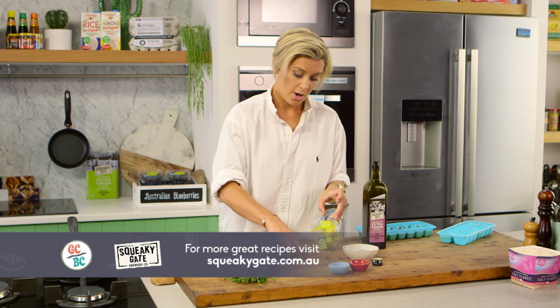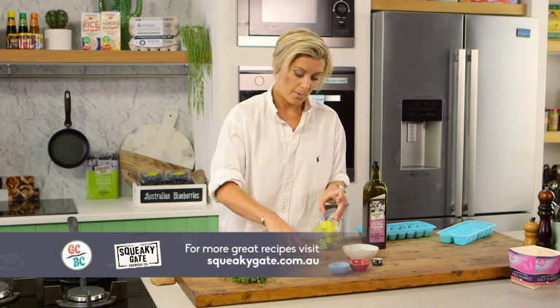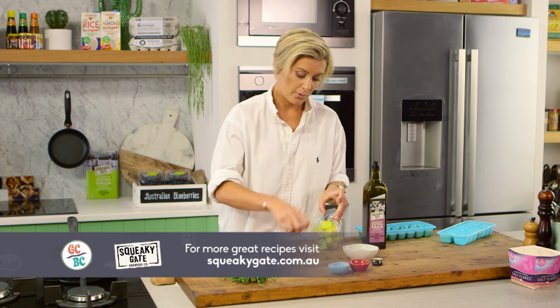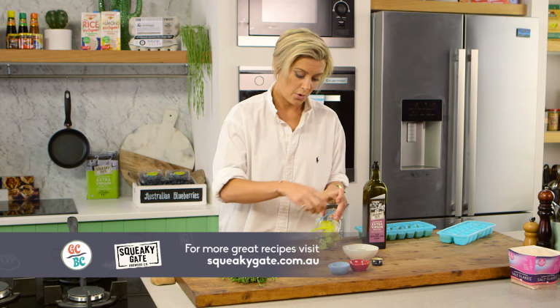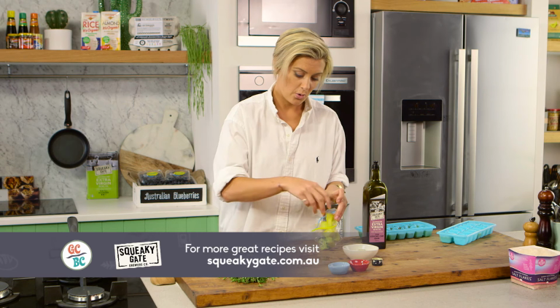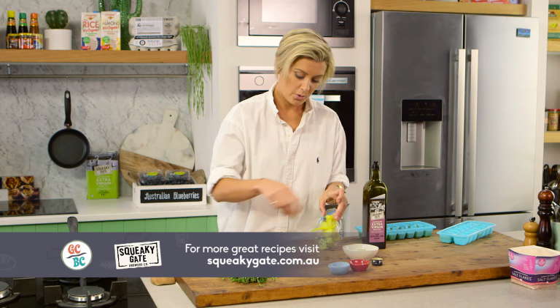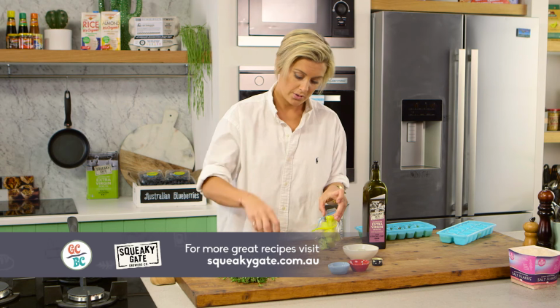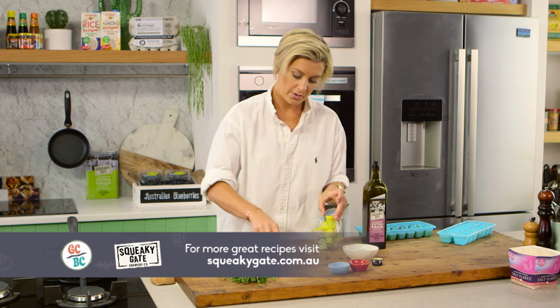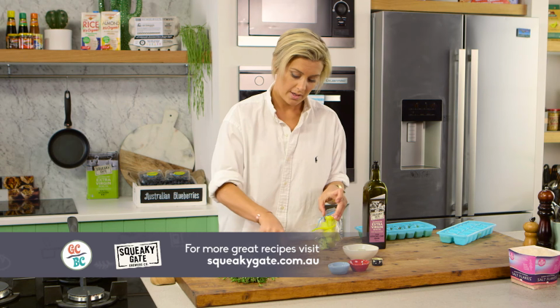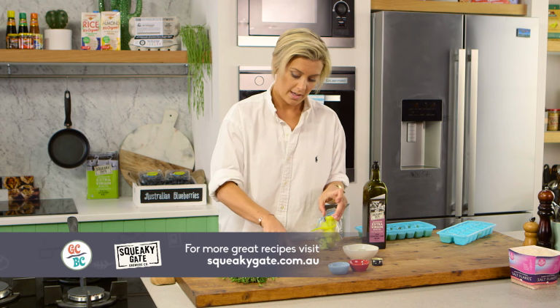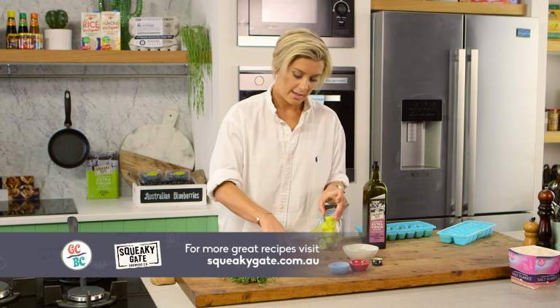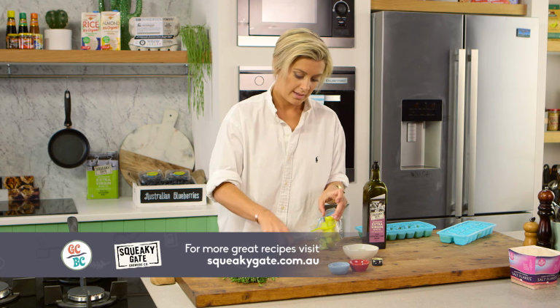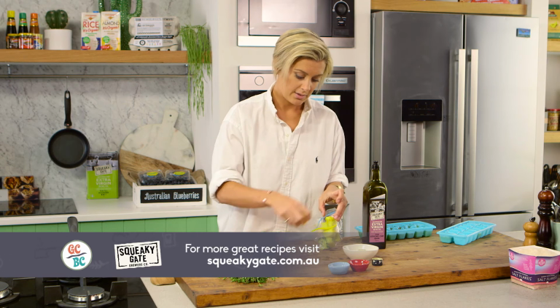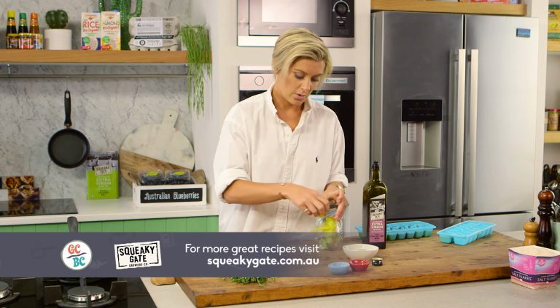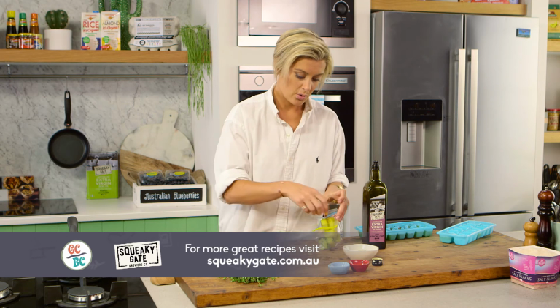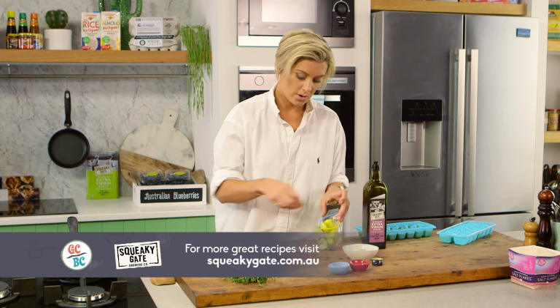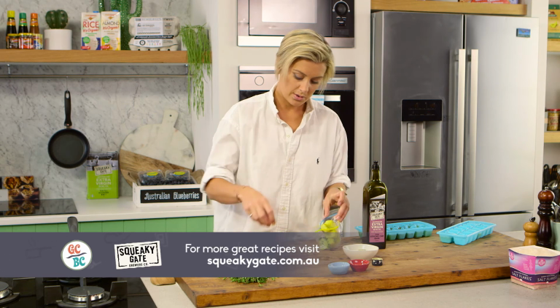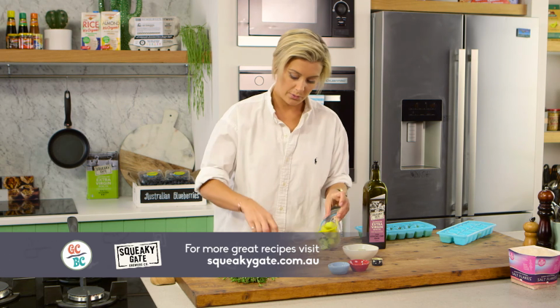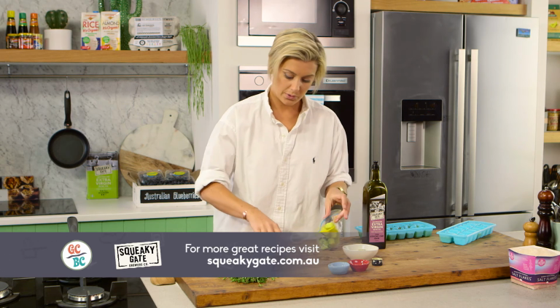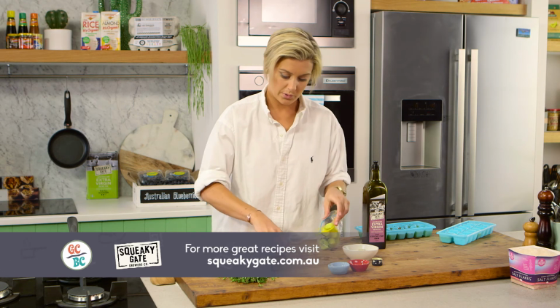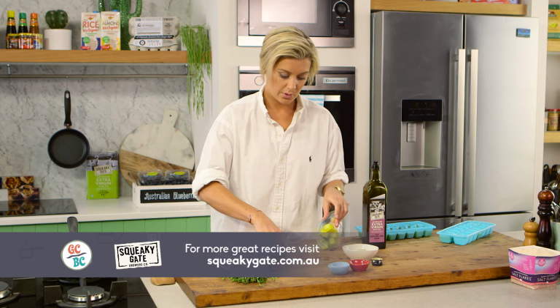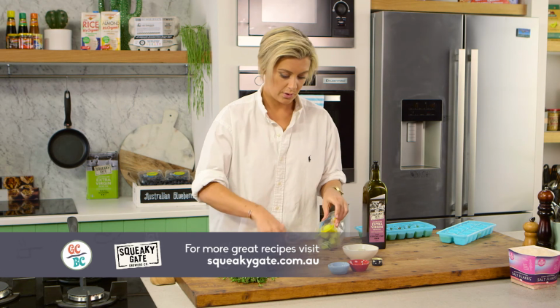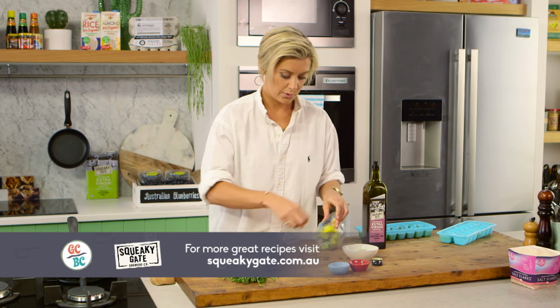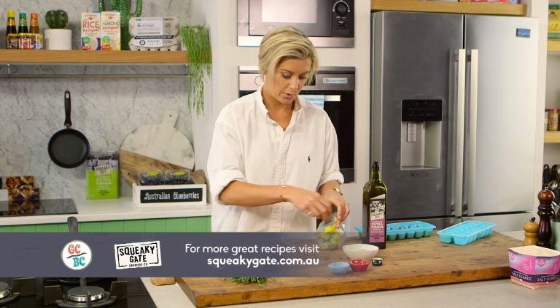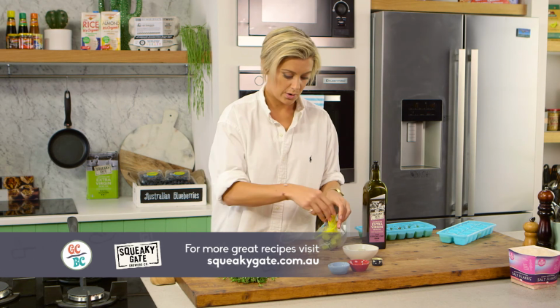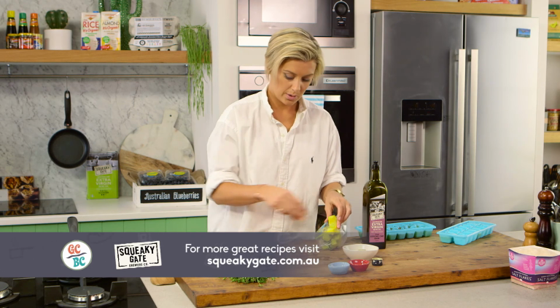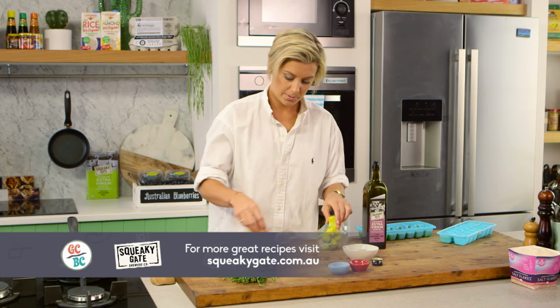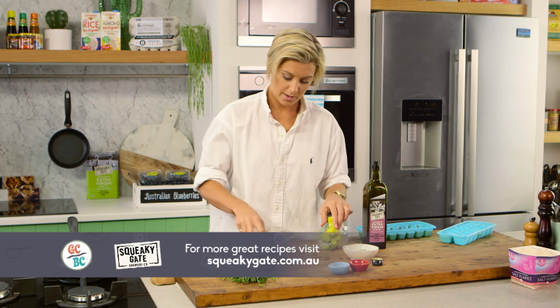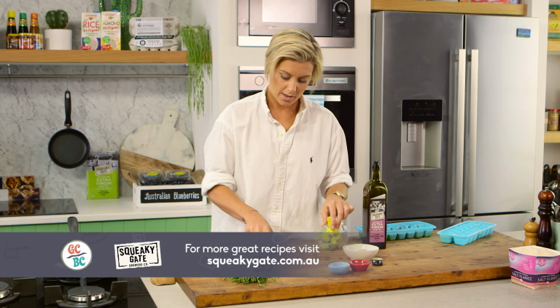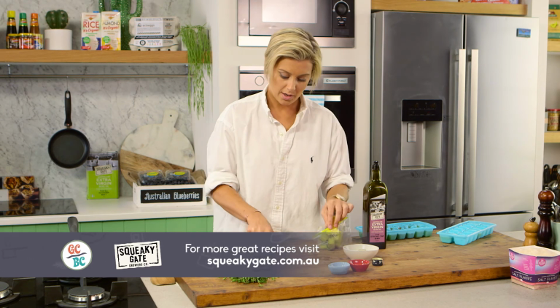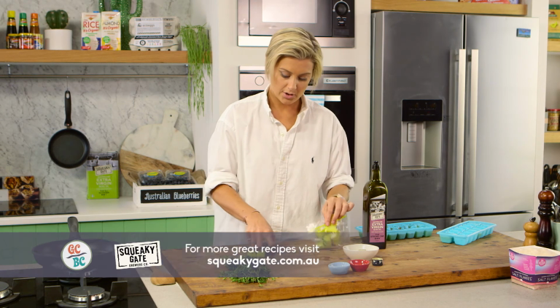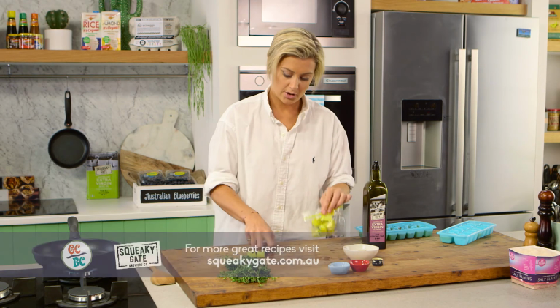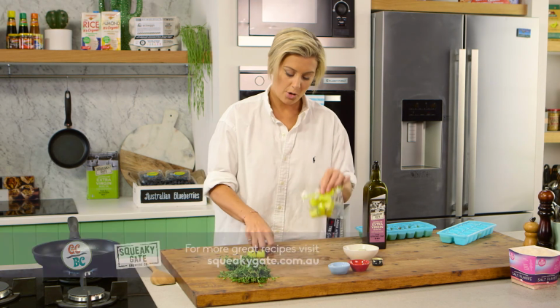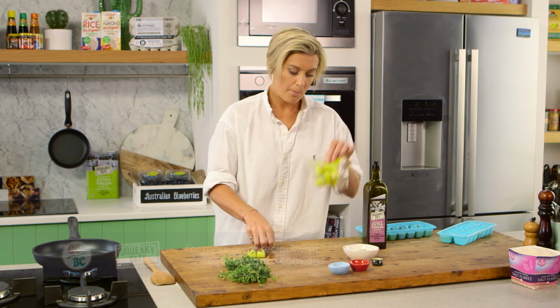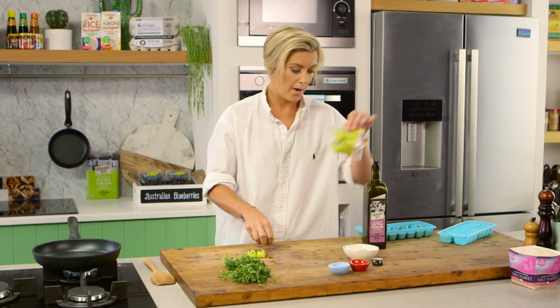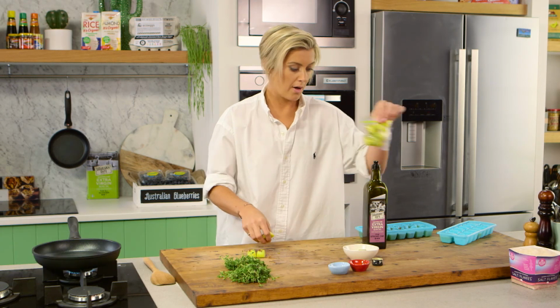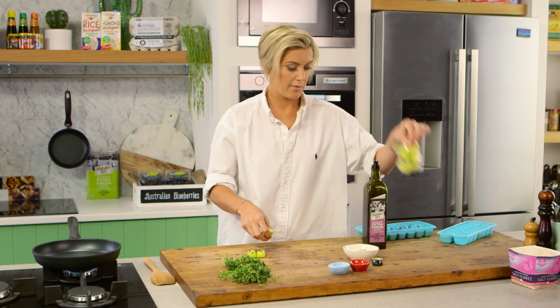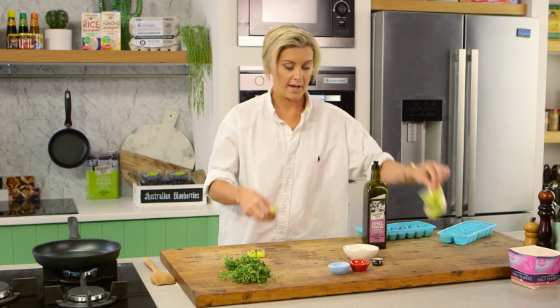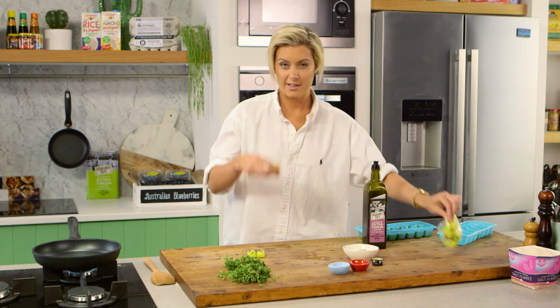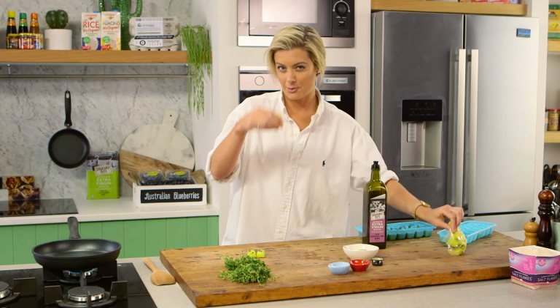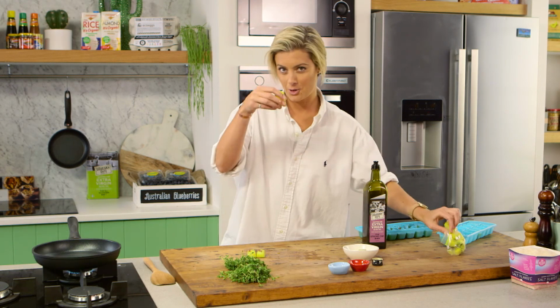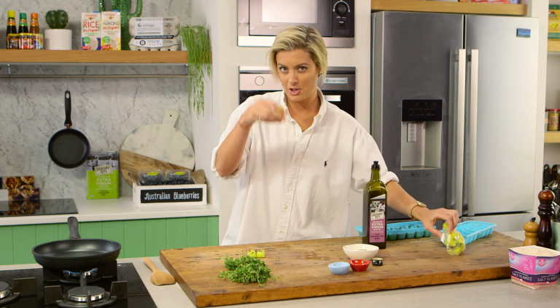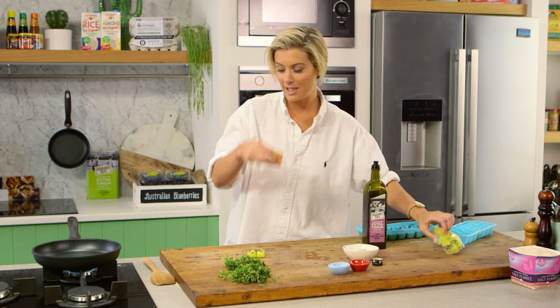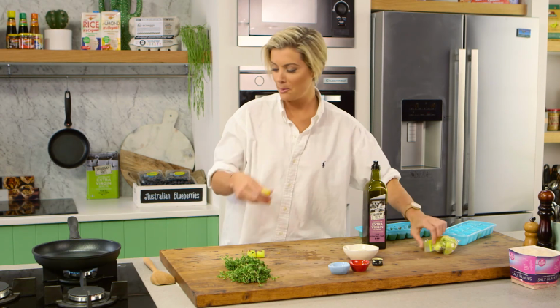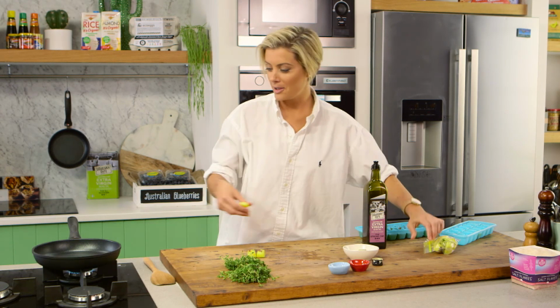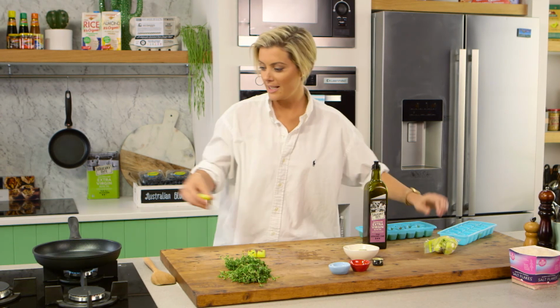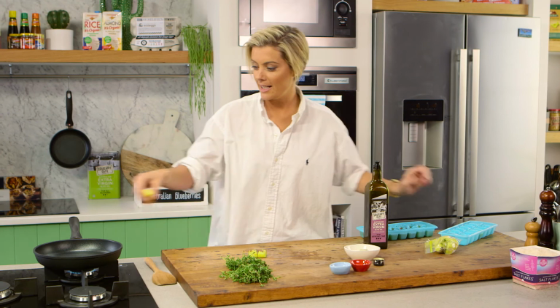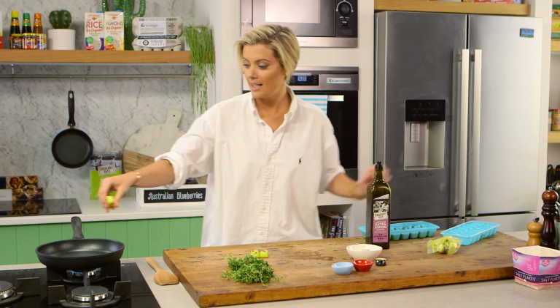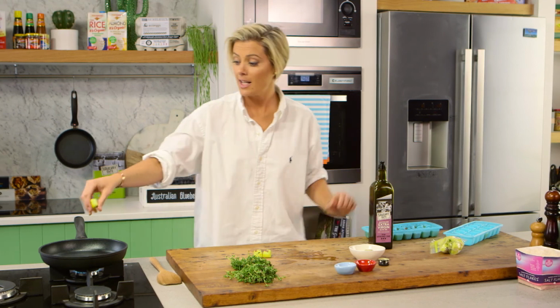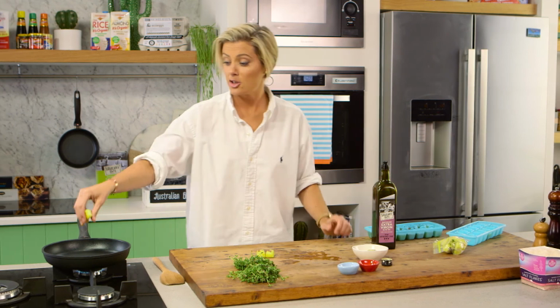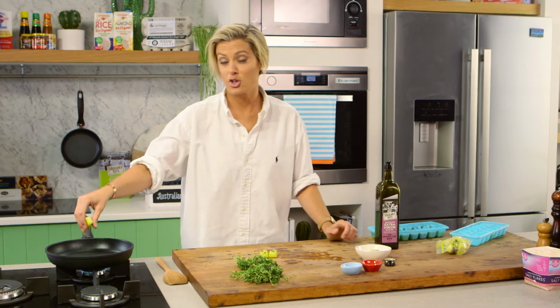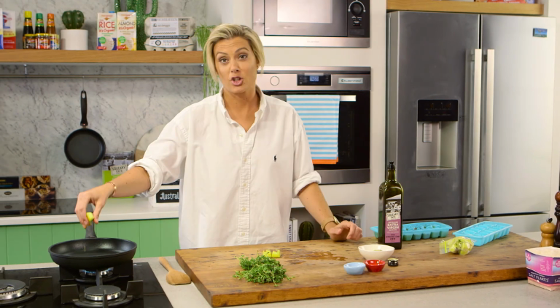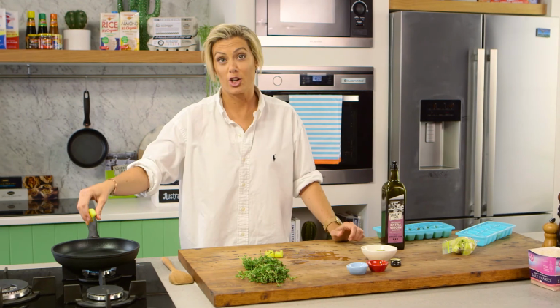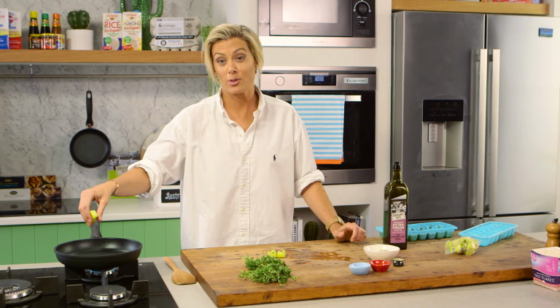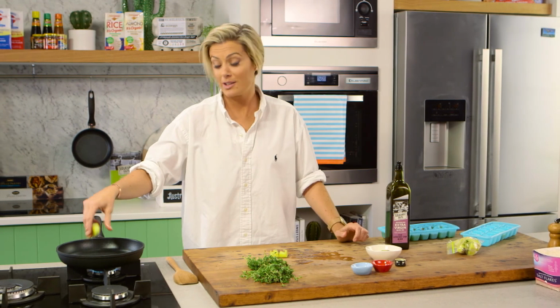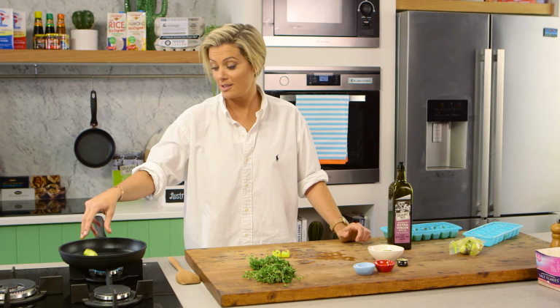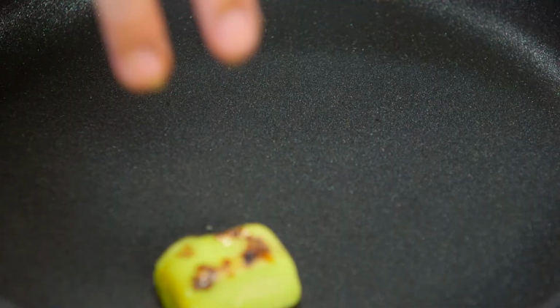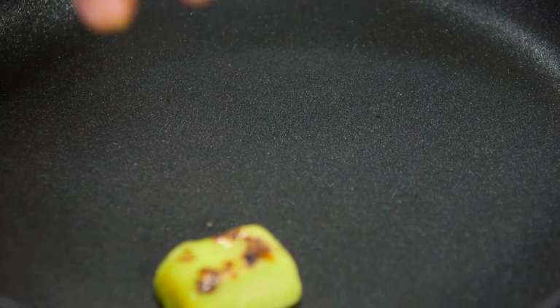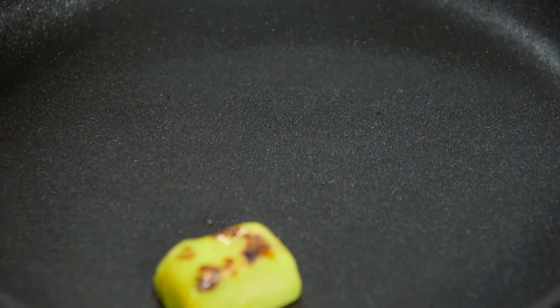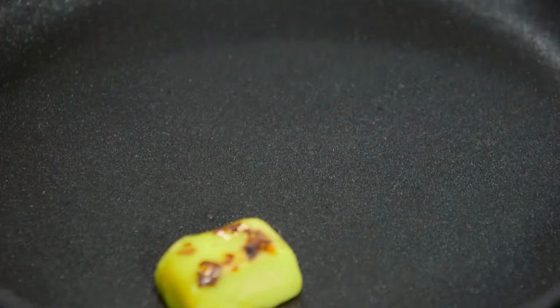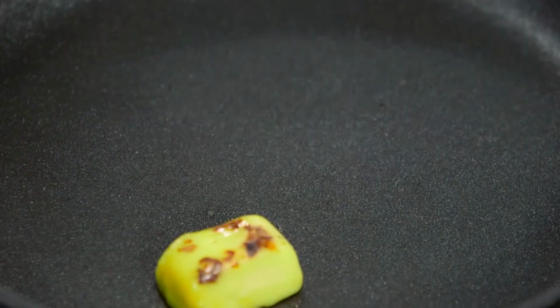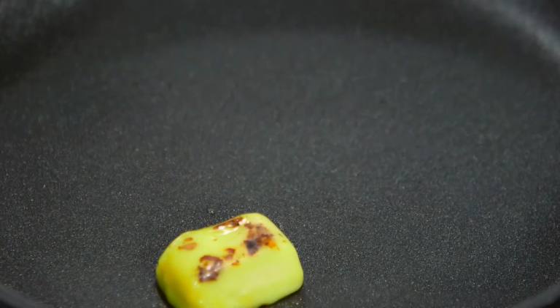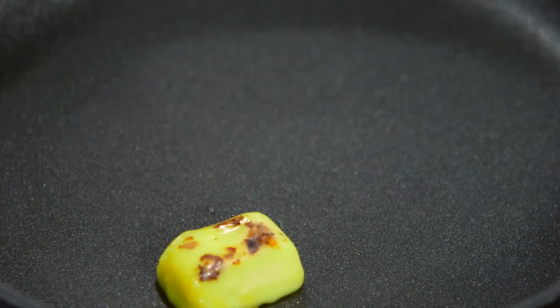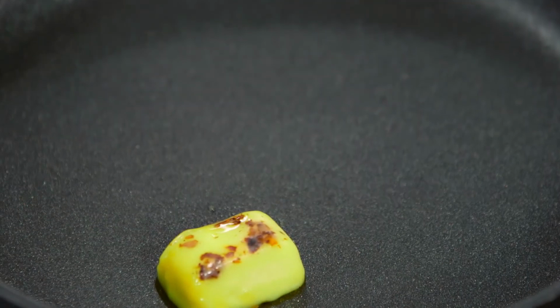These gorgeous infused olive oil cubes are so perfect — I've got a chili one here just to go straight in the pan.